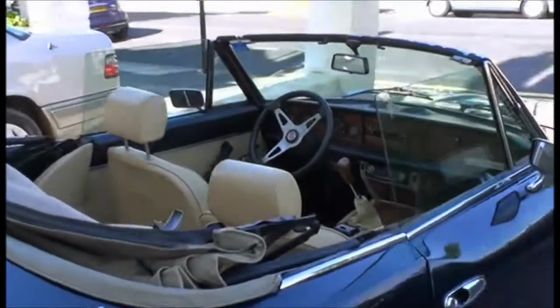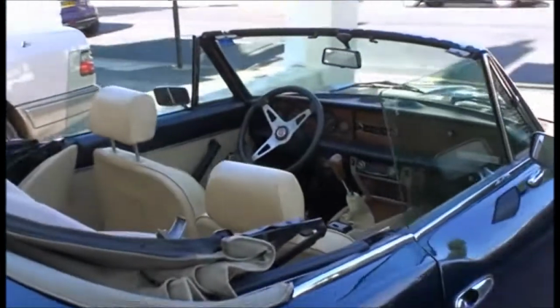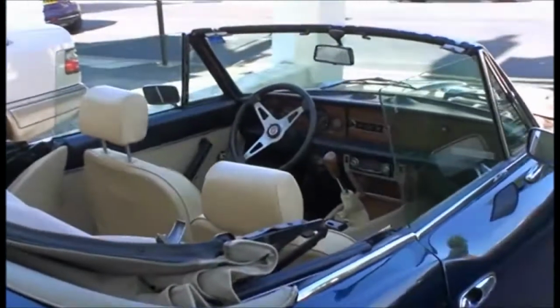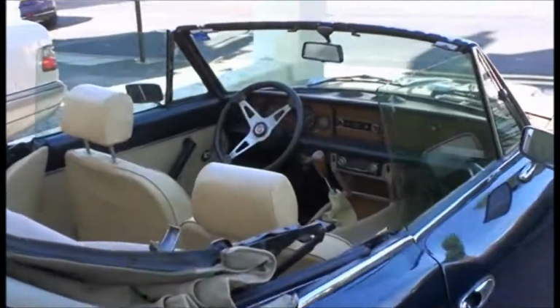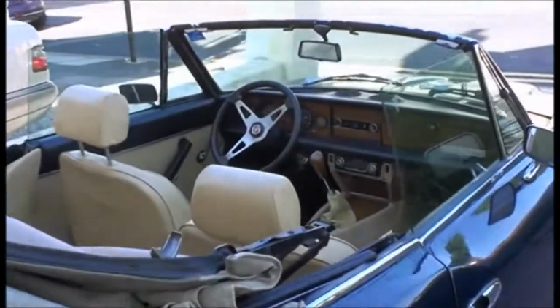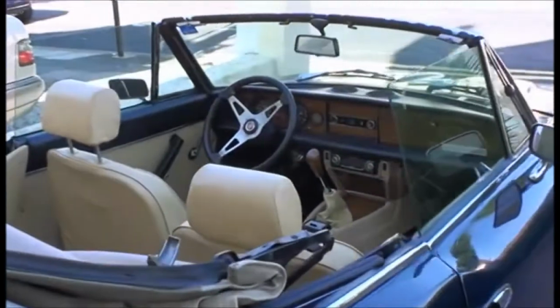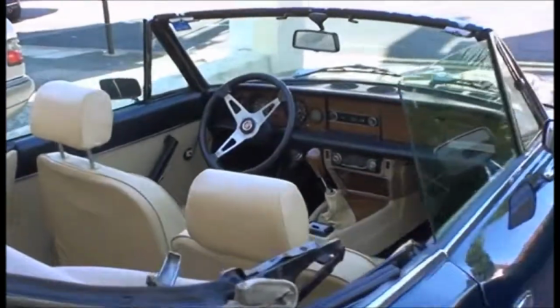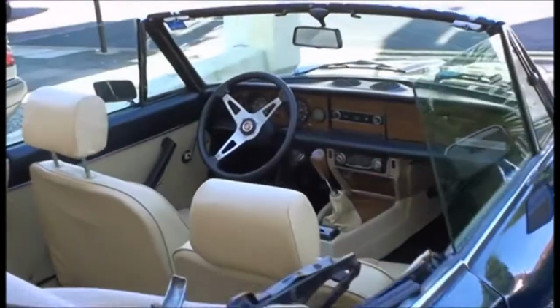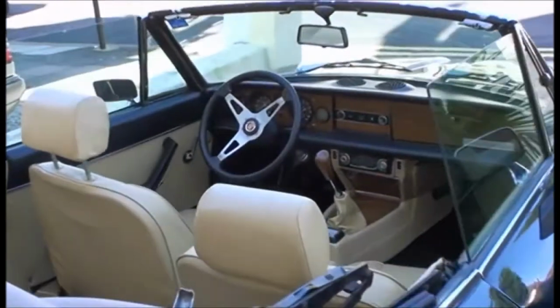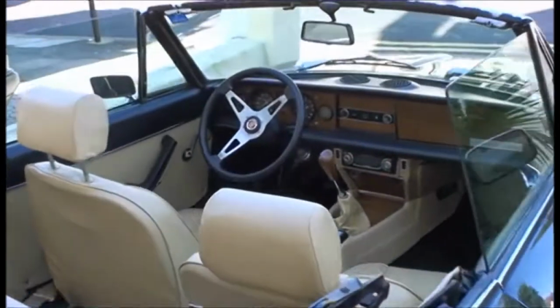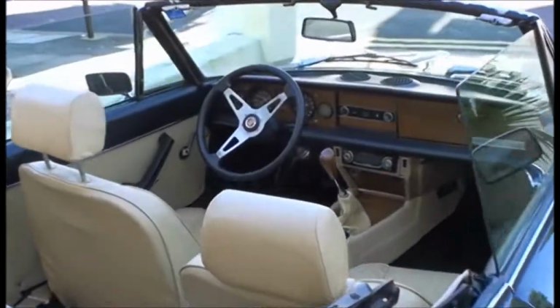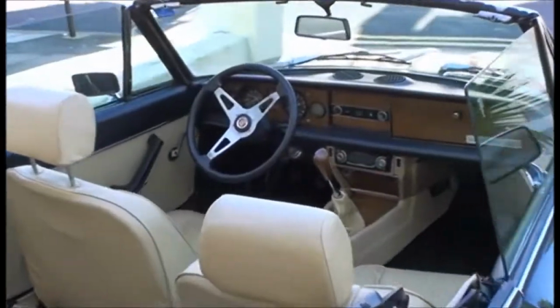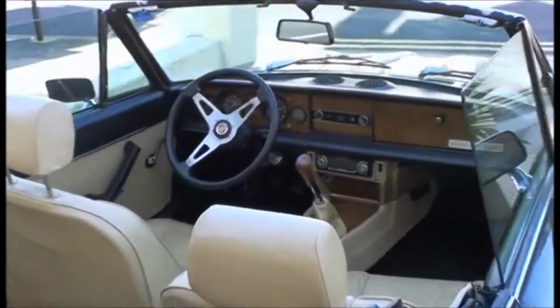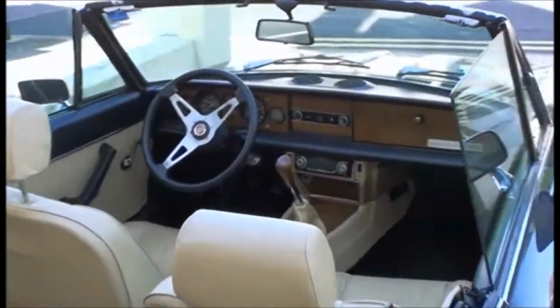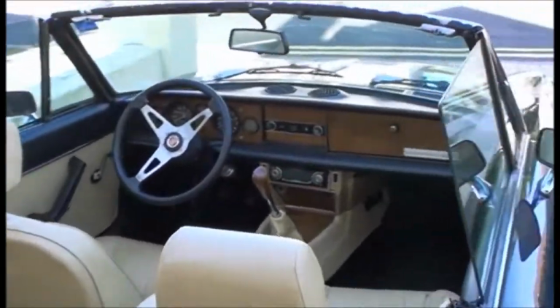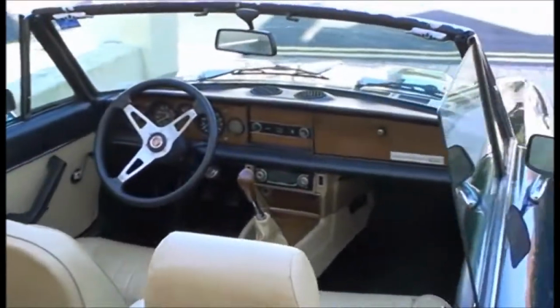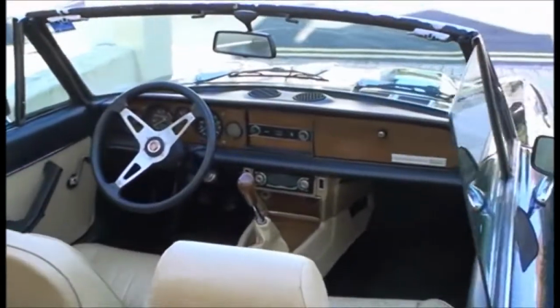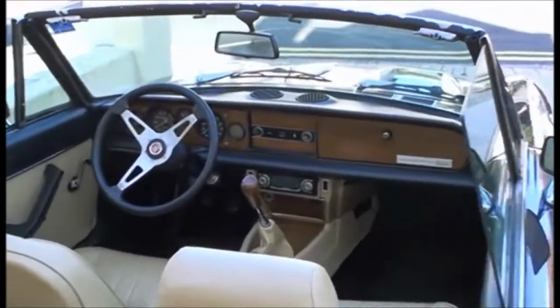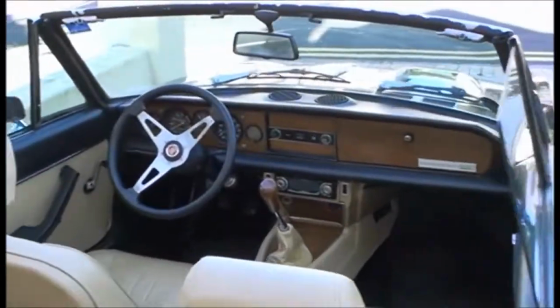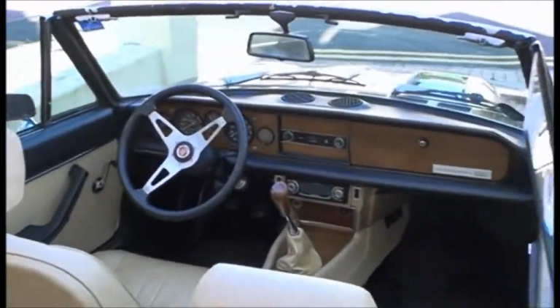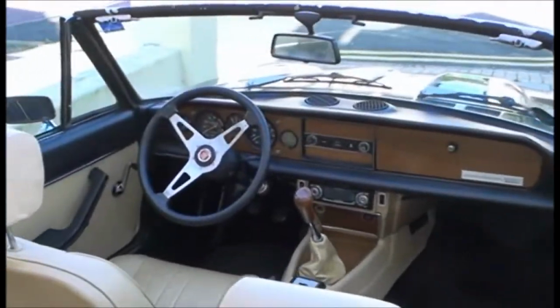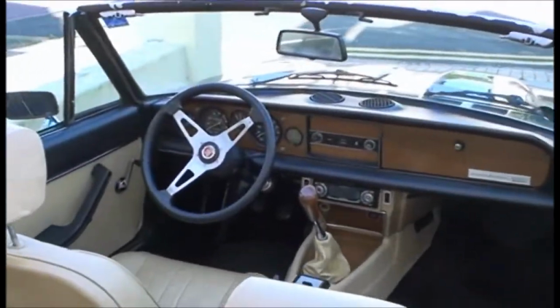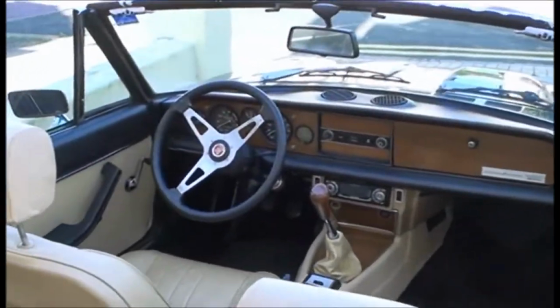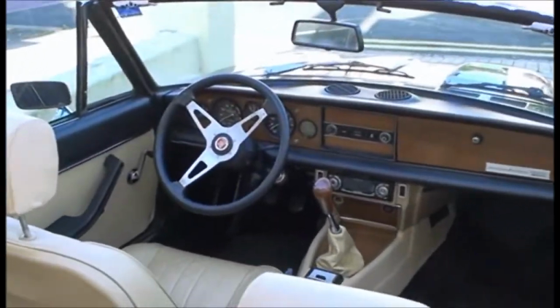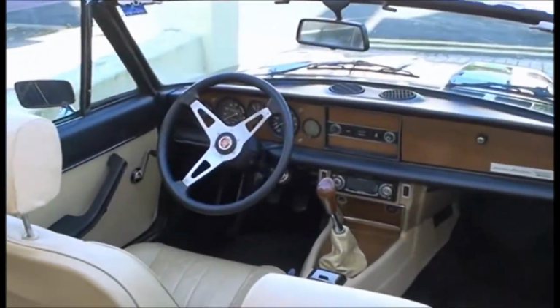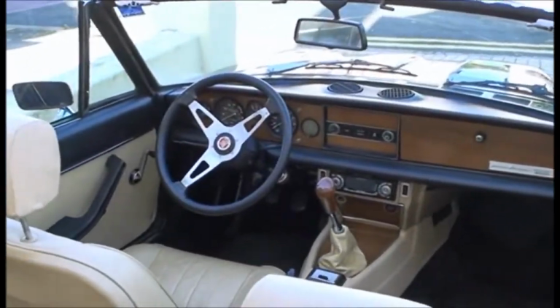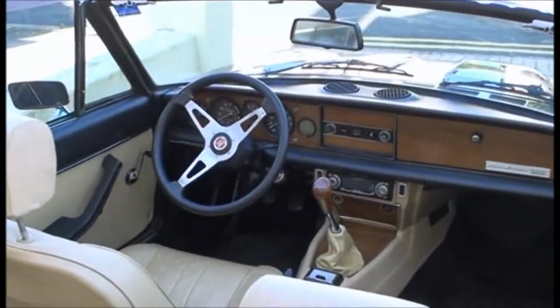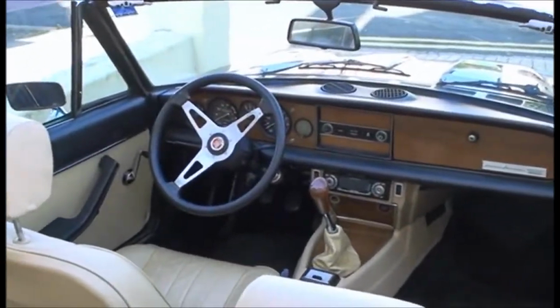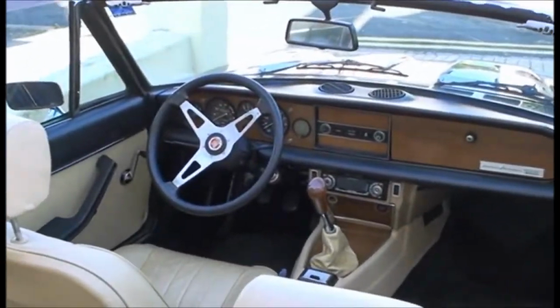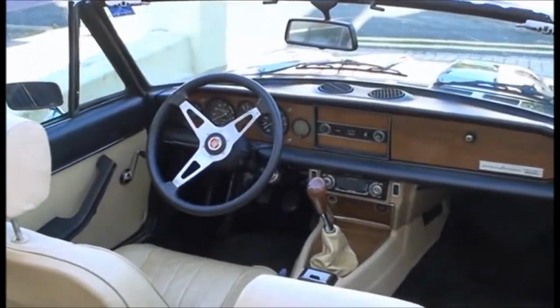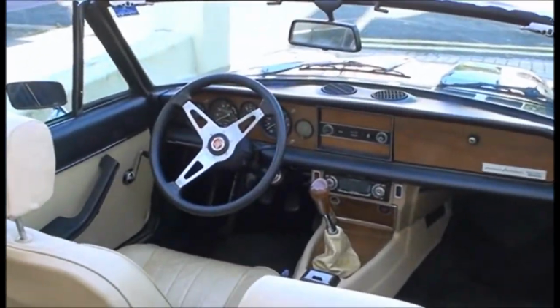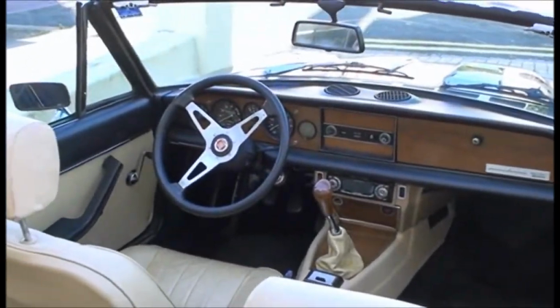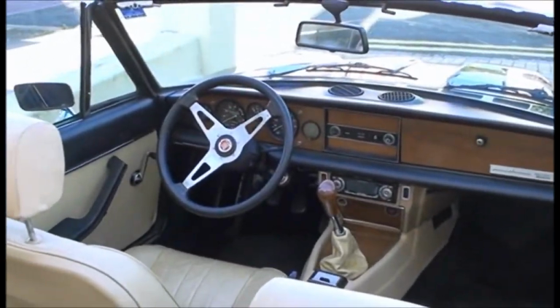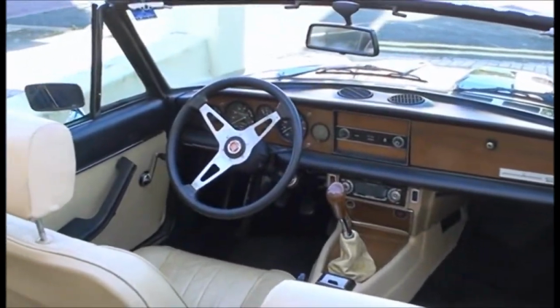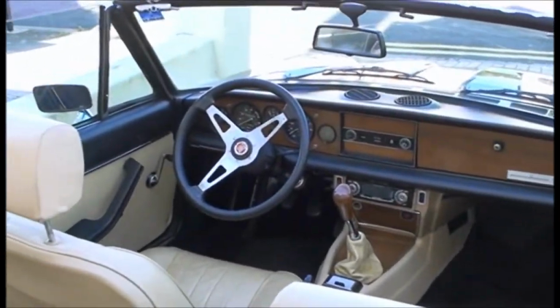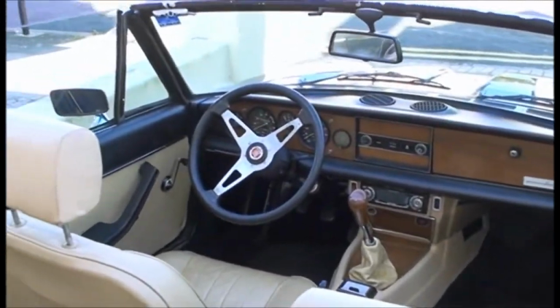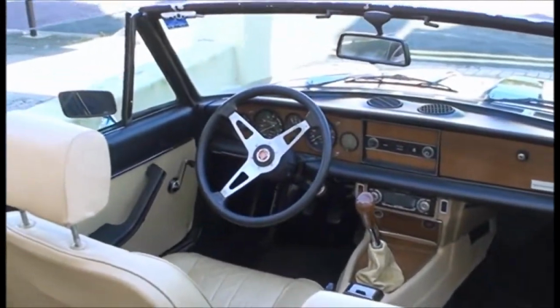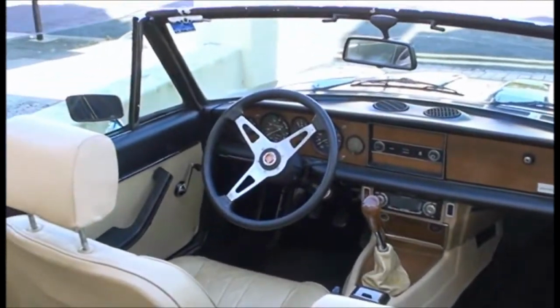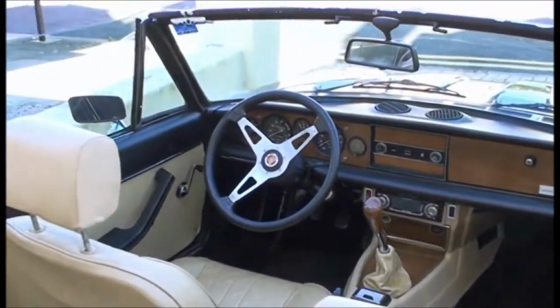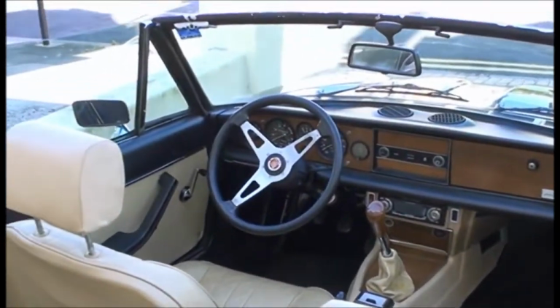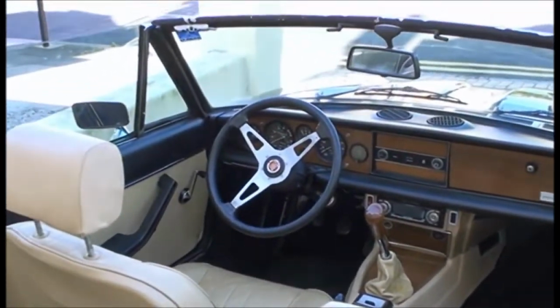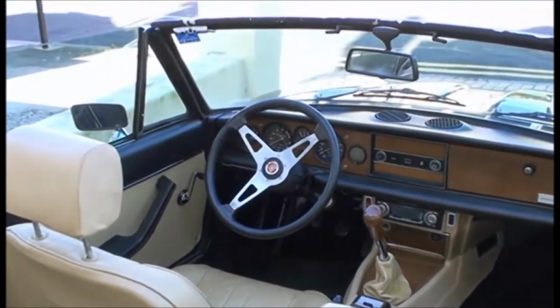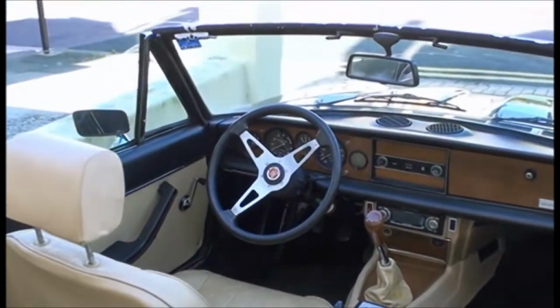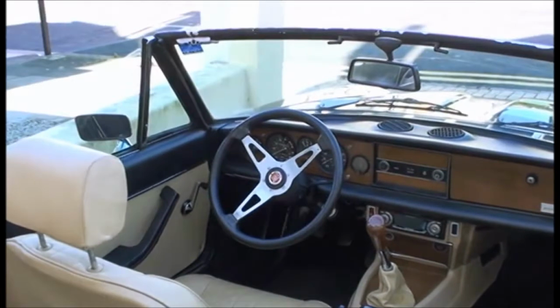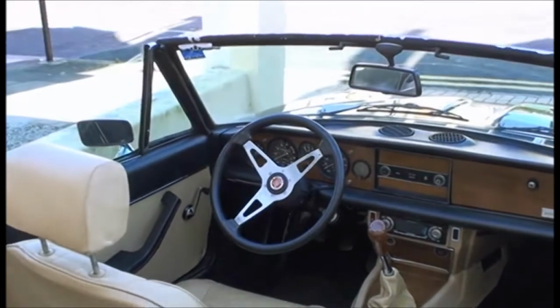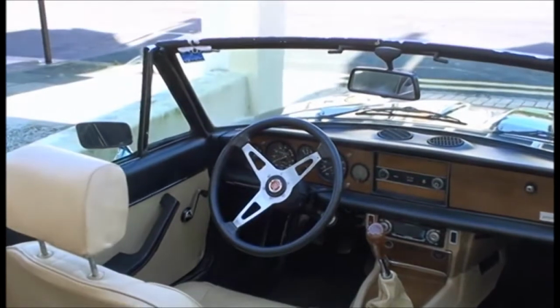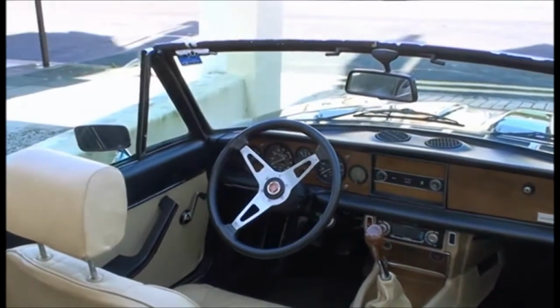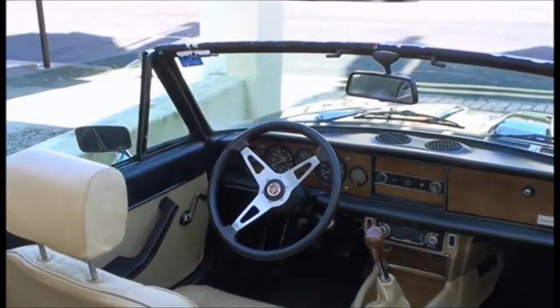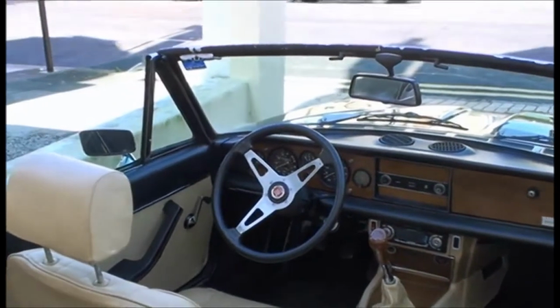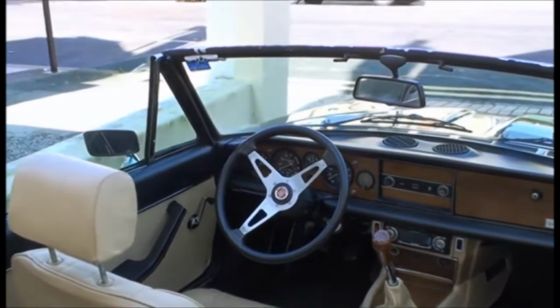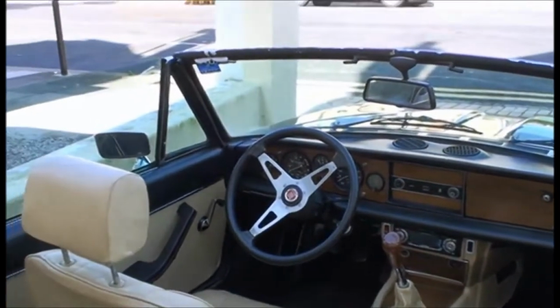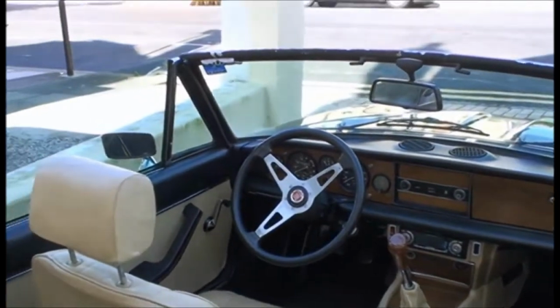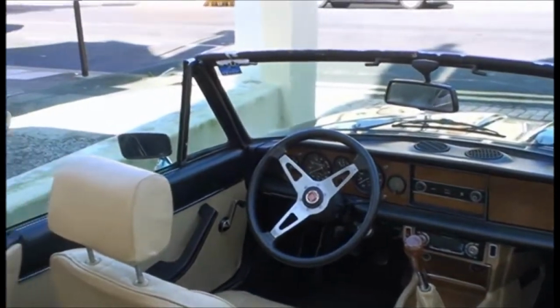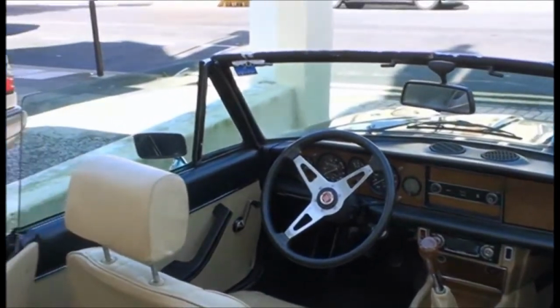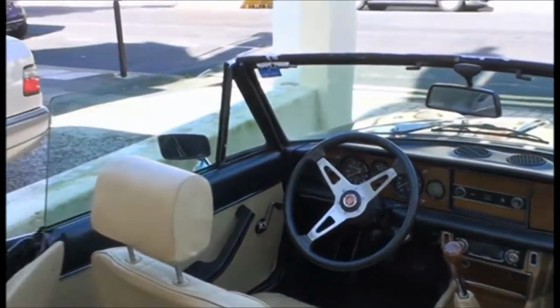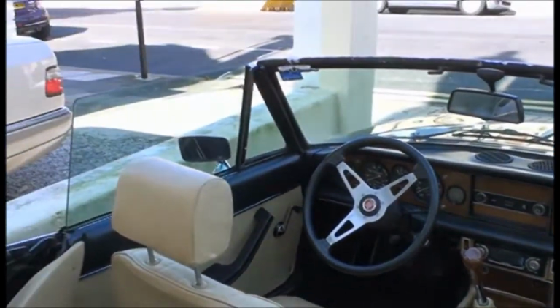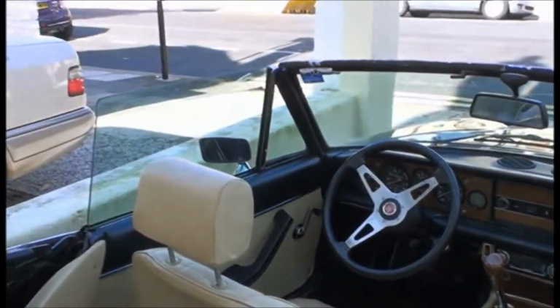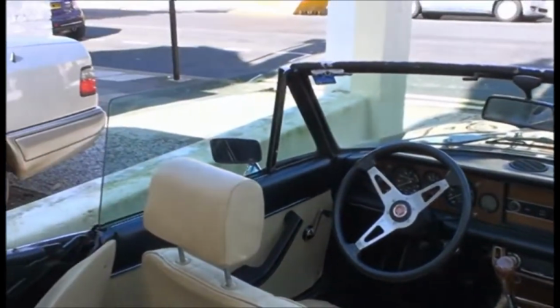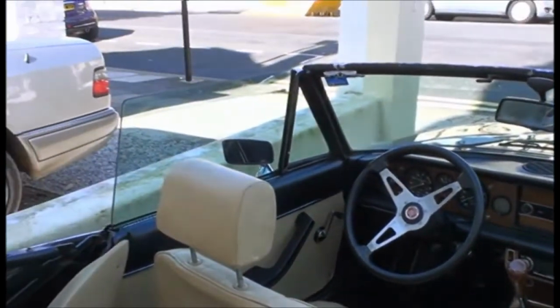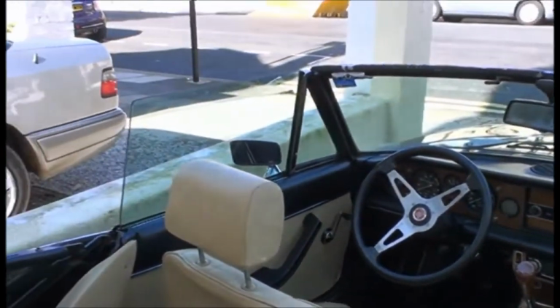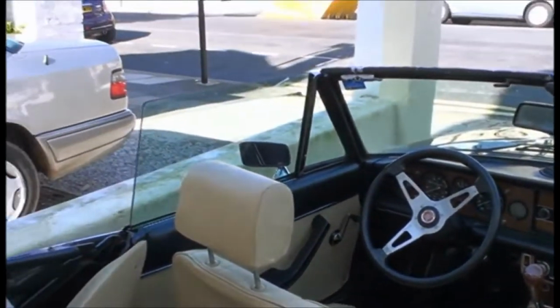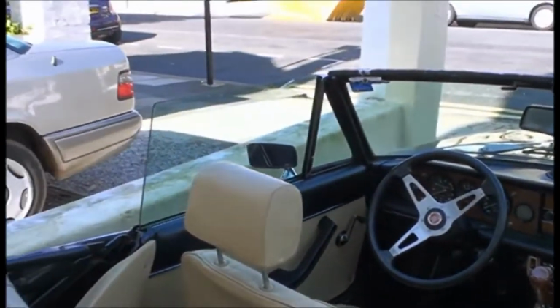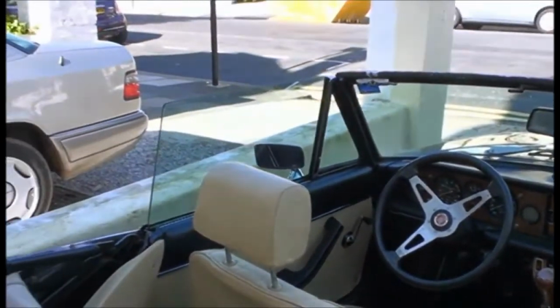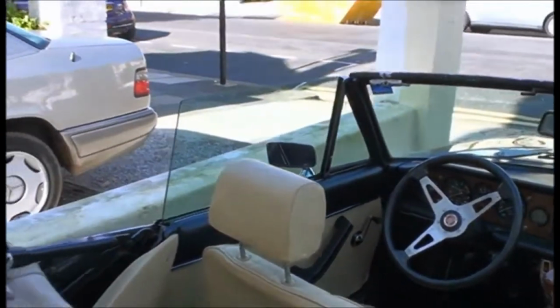Have a look in there, viewer. Wood panelling, five speed box, no power steering, poor brakes, comfortable seats.